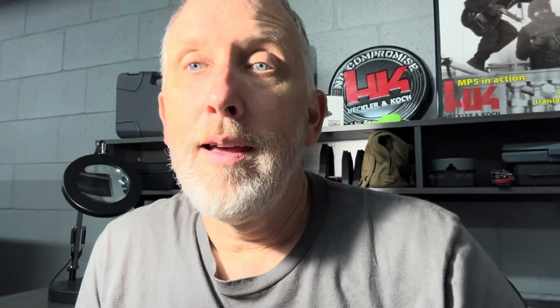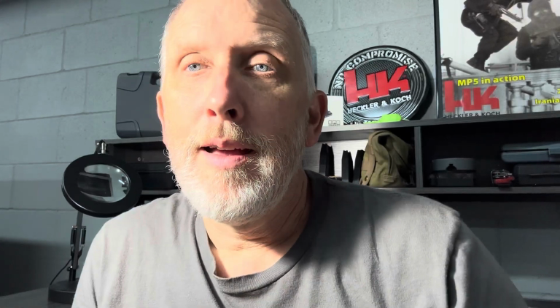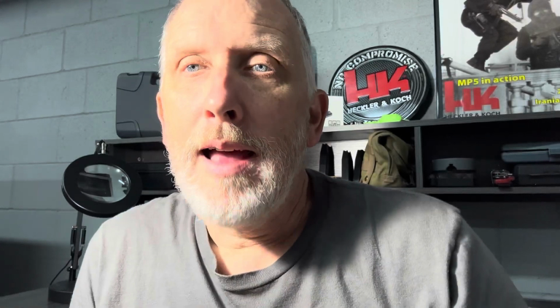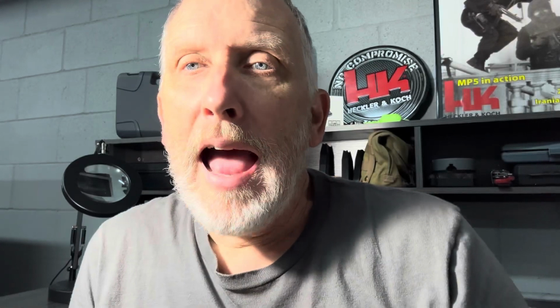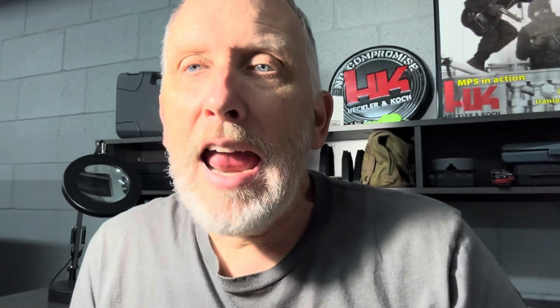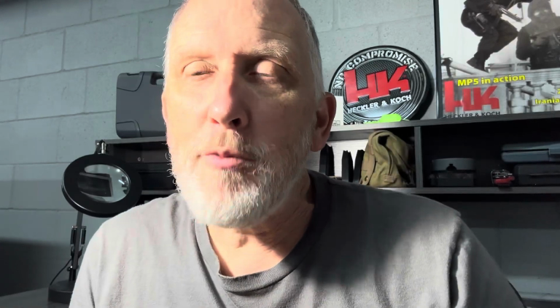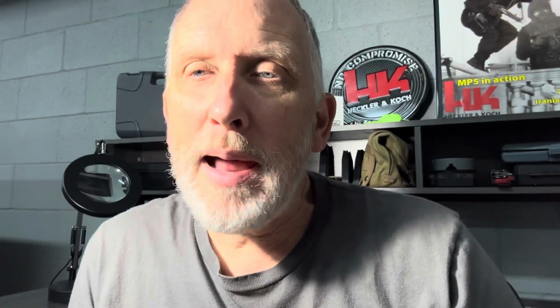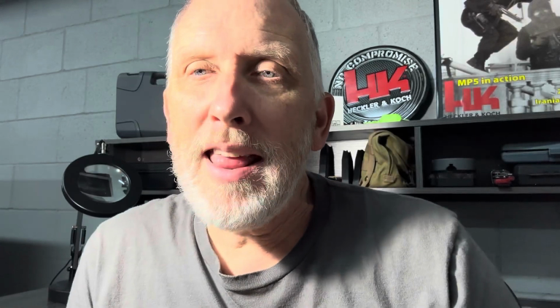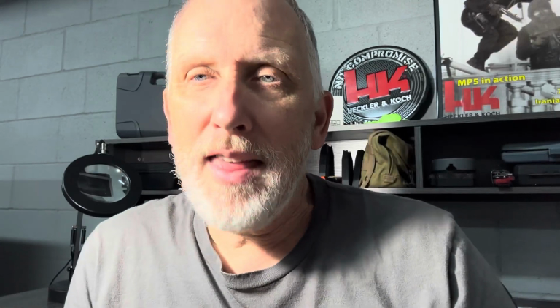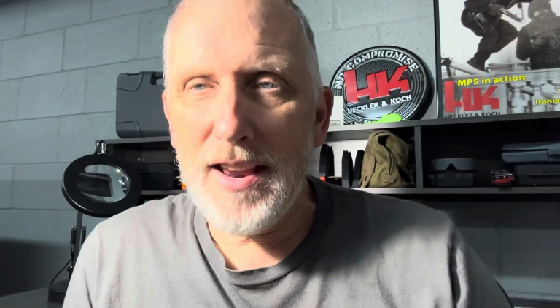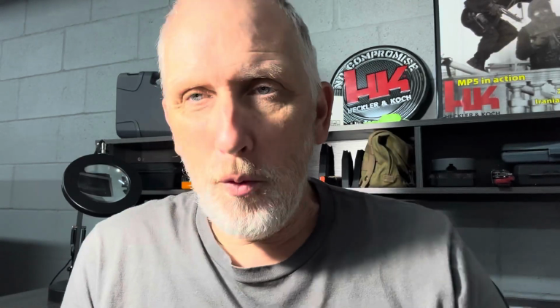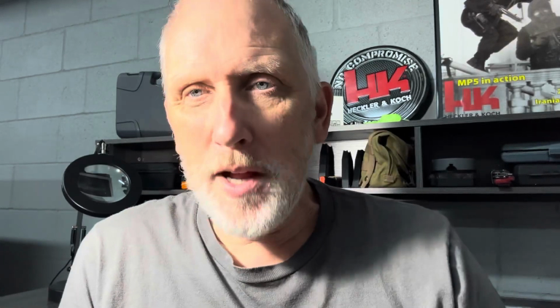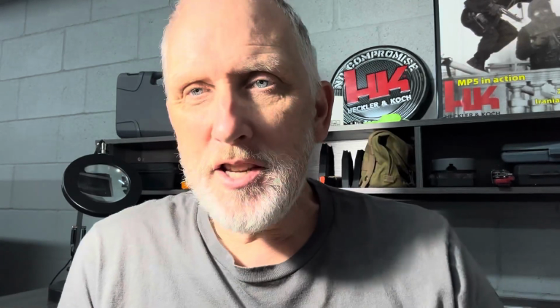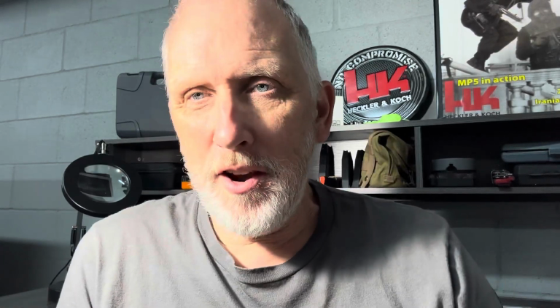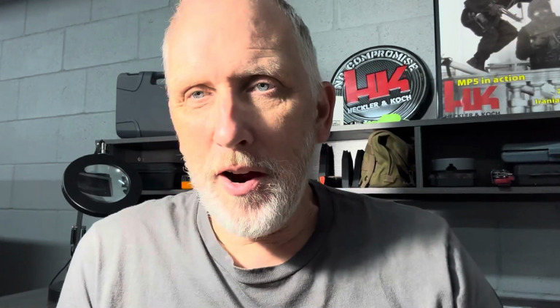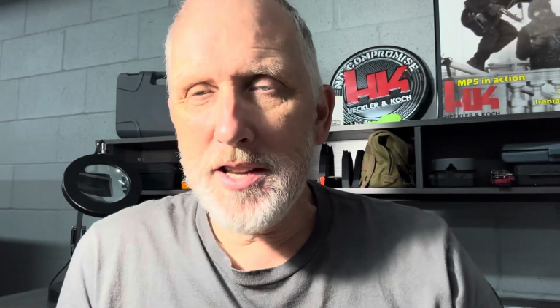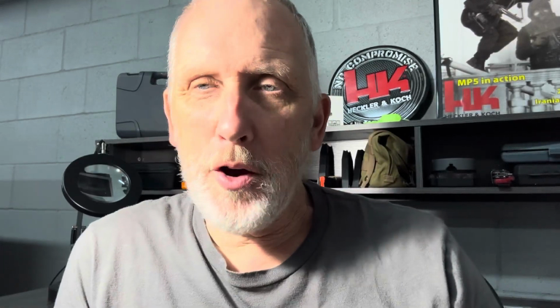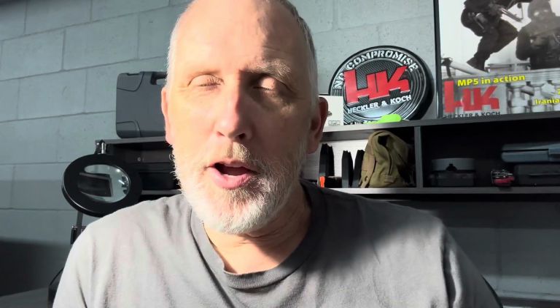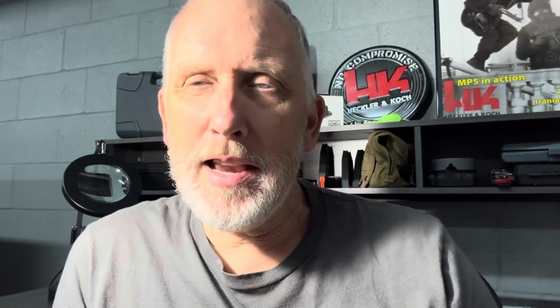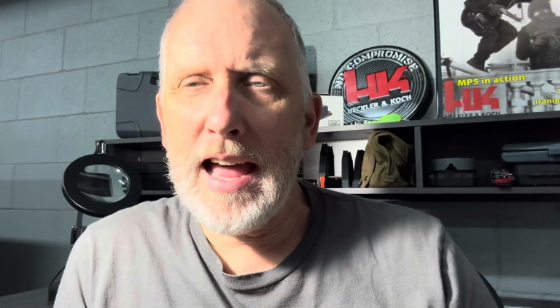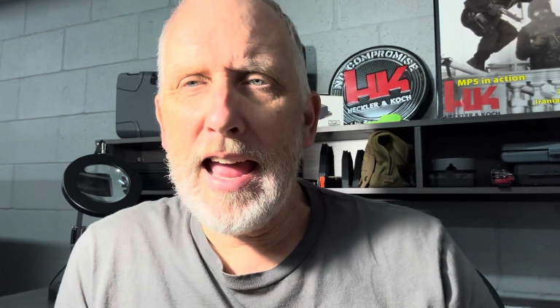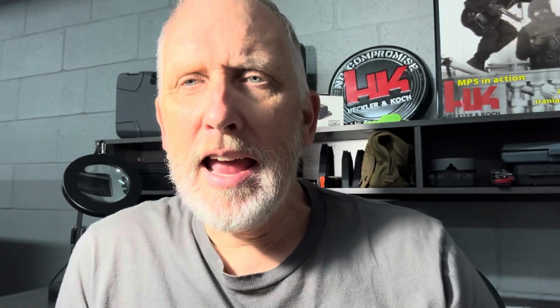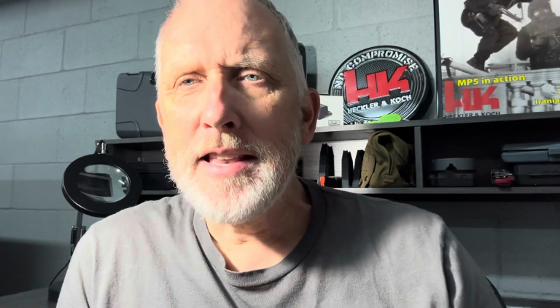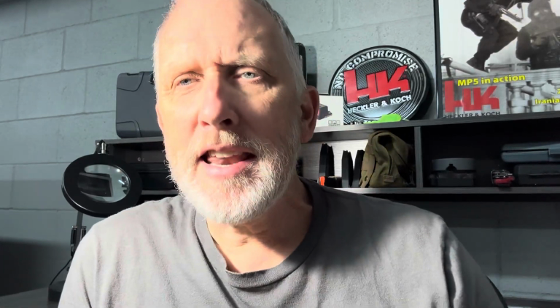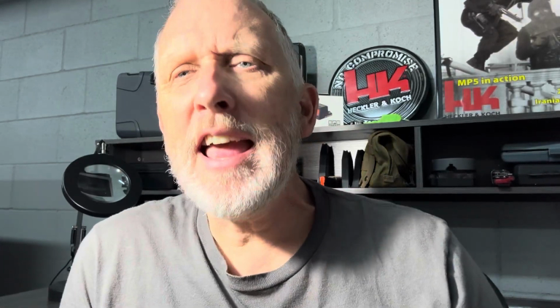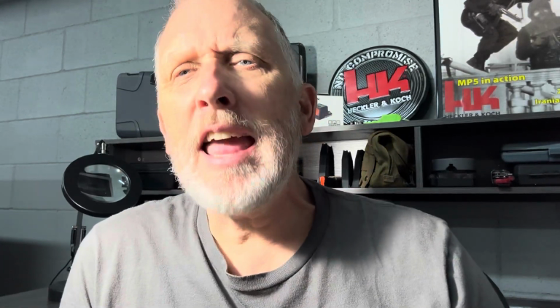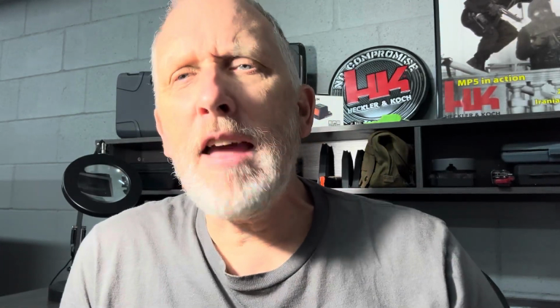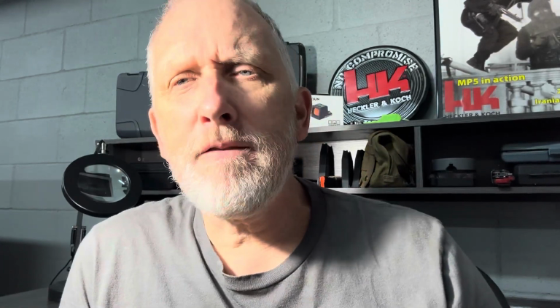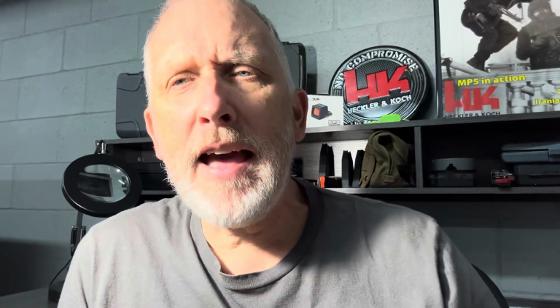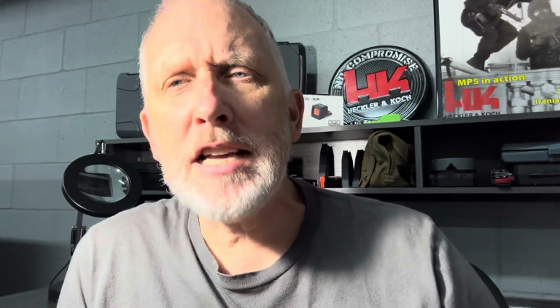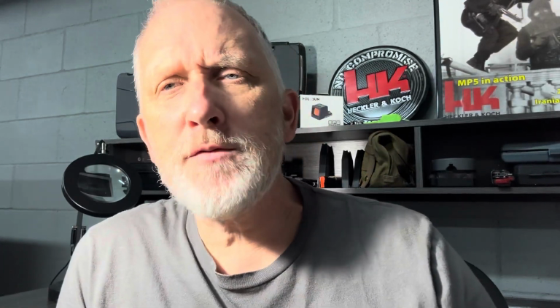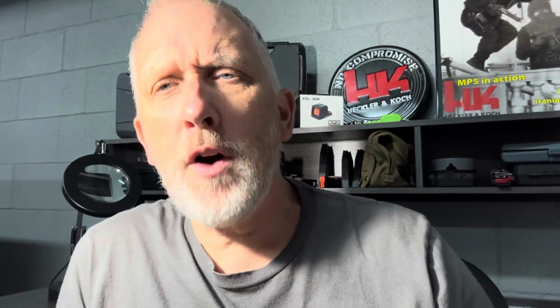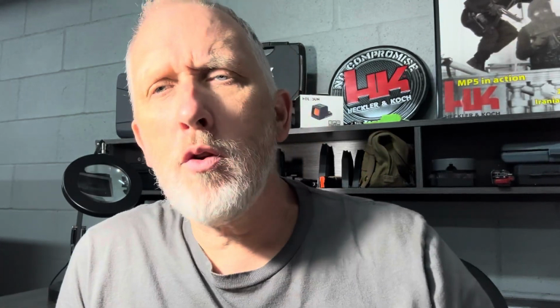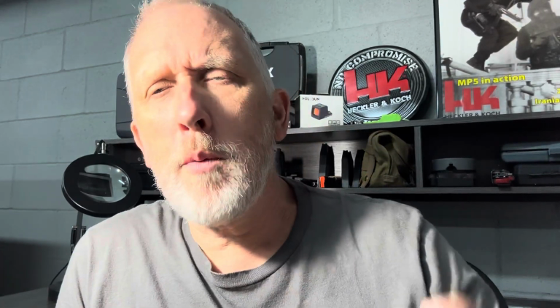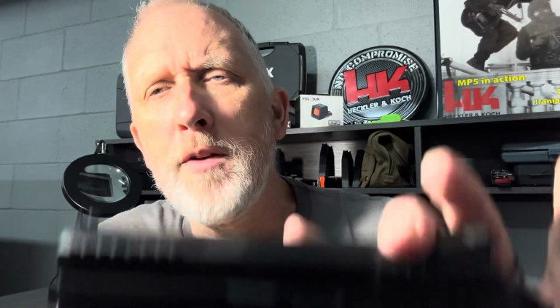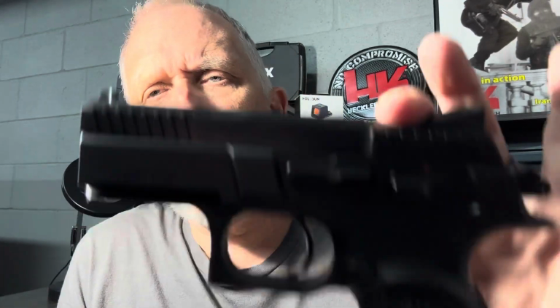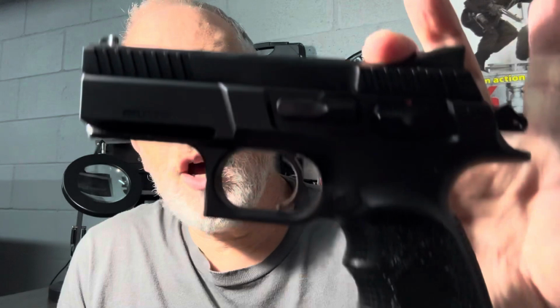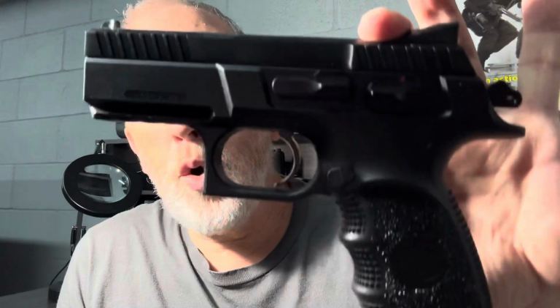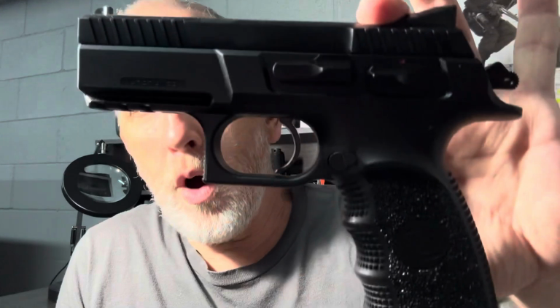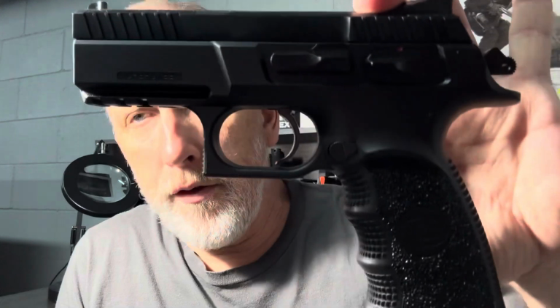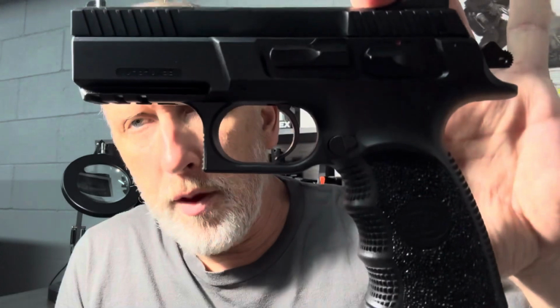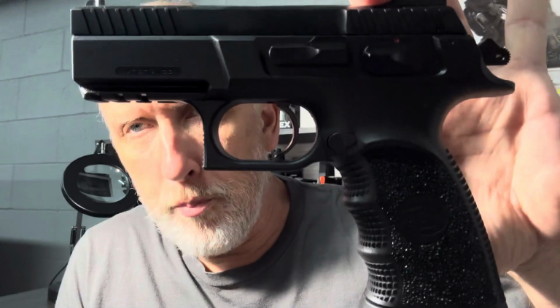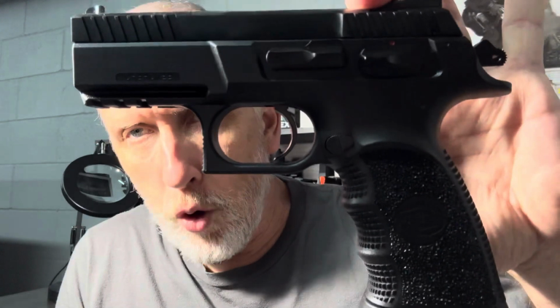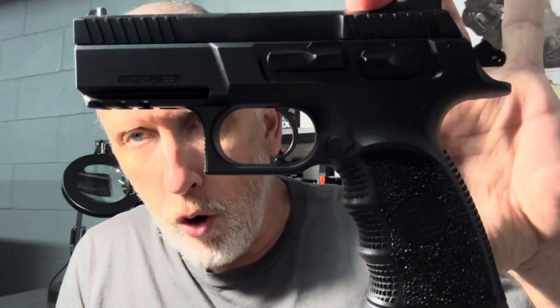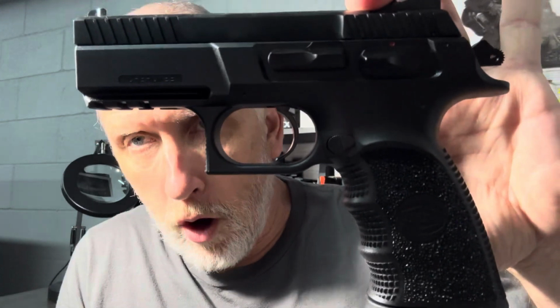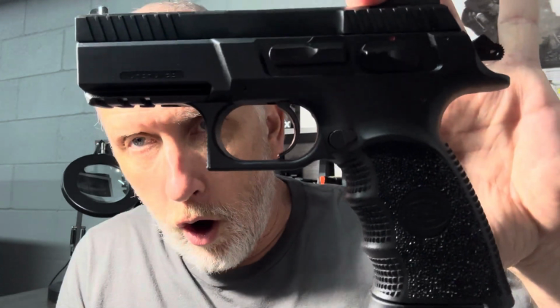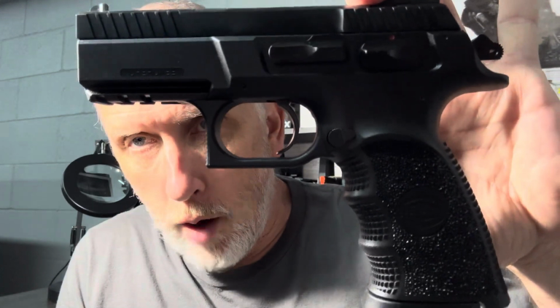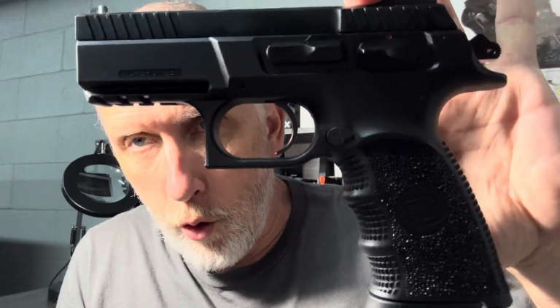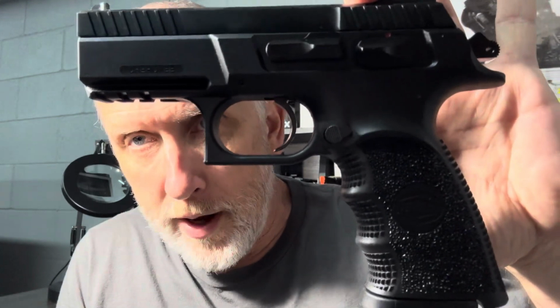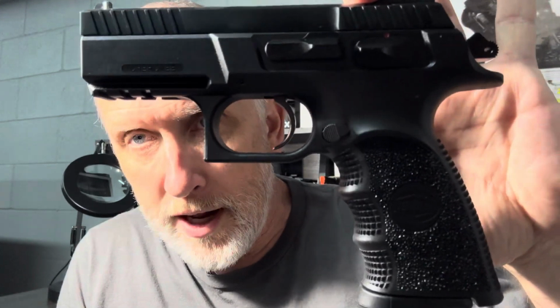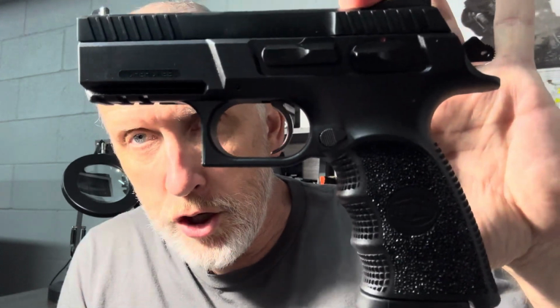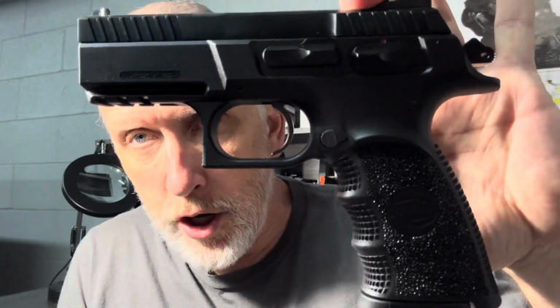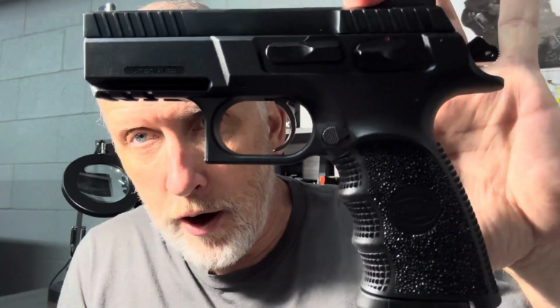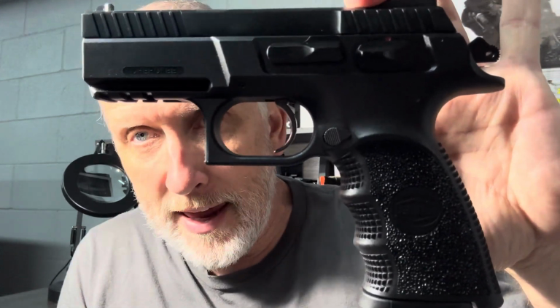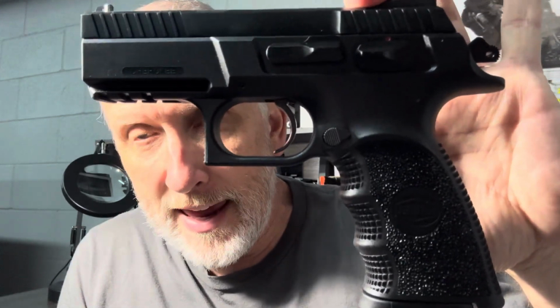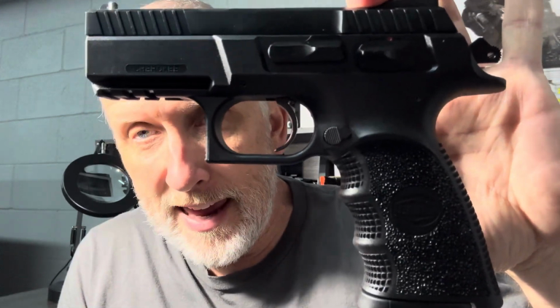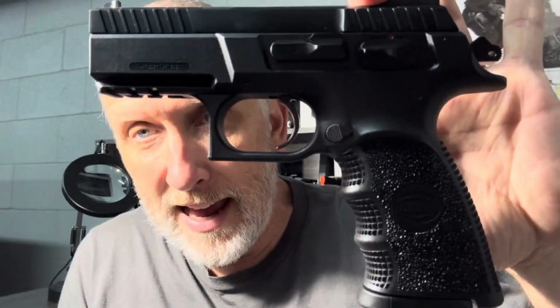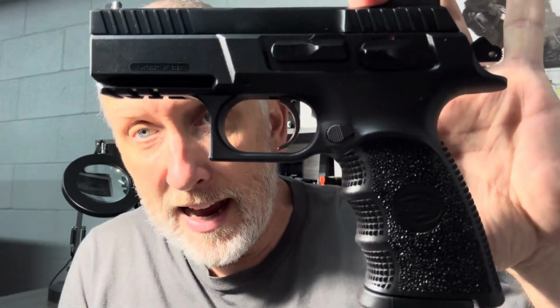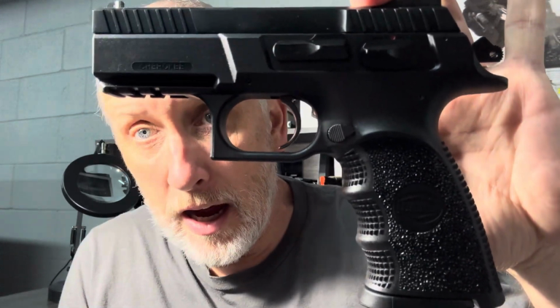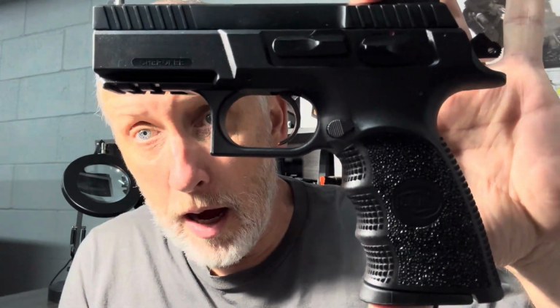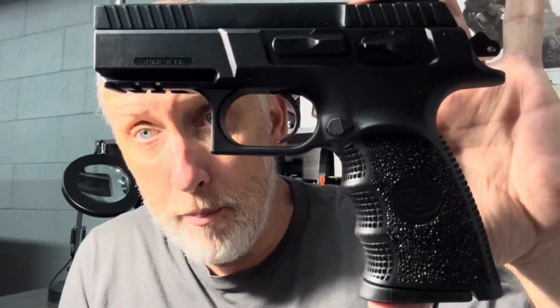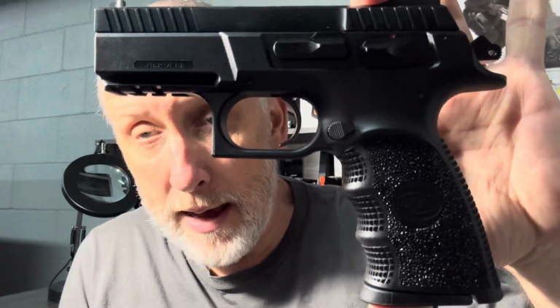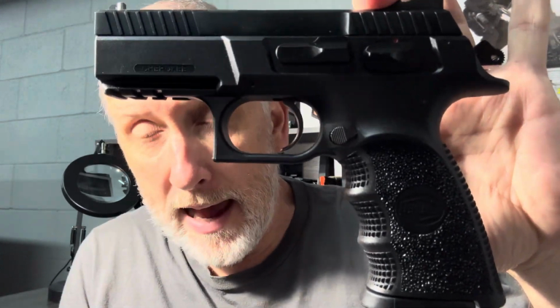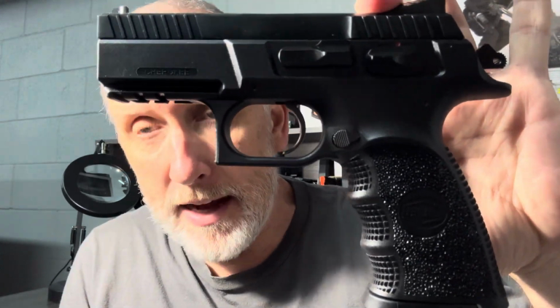Hey everybody, thanks for watching the Arkansas Gun Guy. Today, a fast follow-up video on the Bull Armory Cherokee Compact.